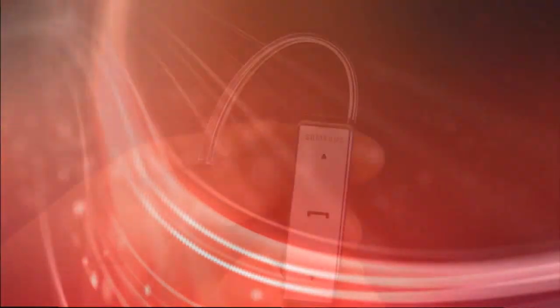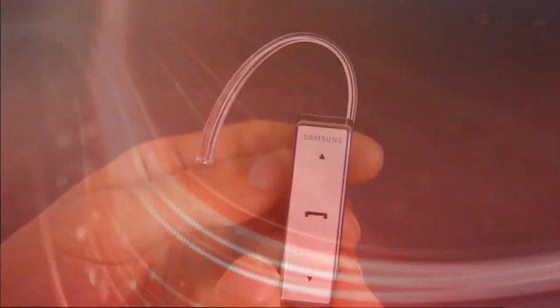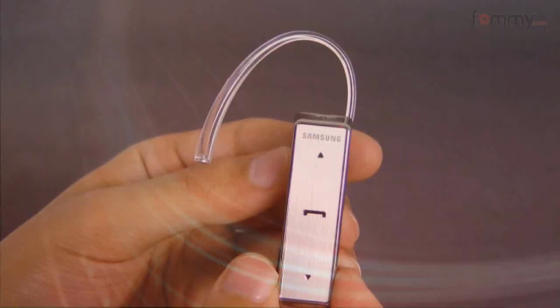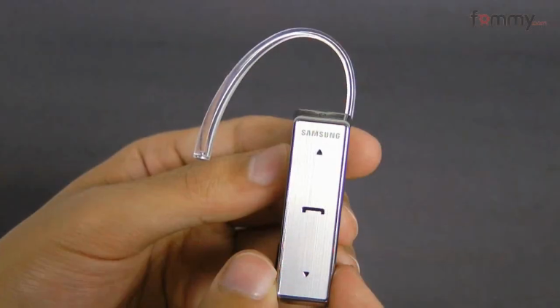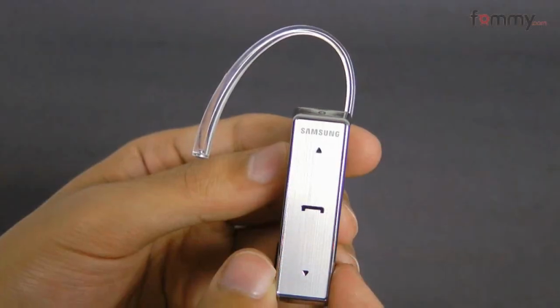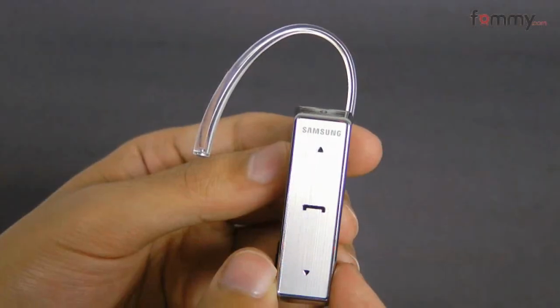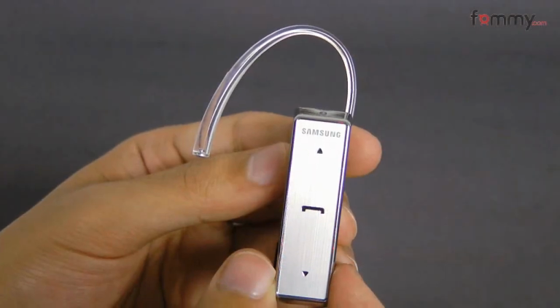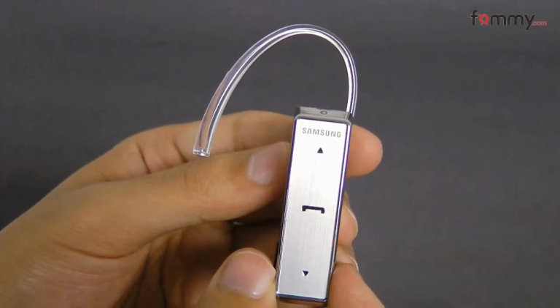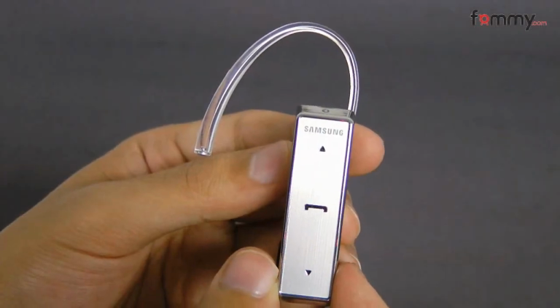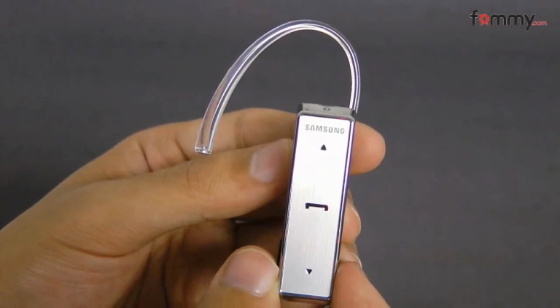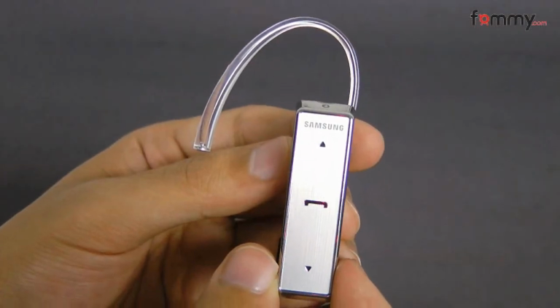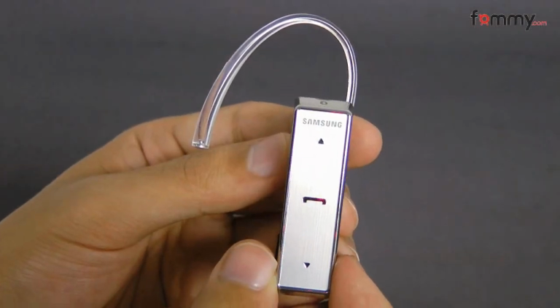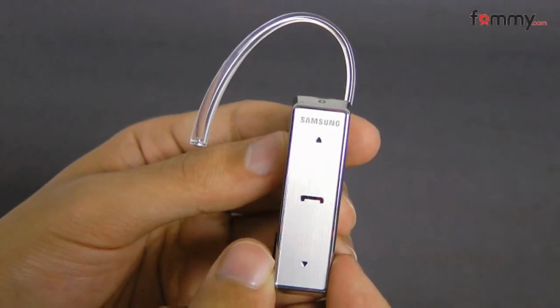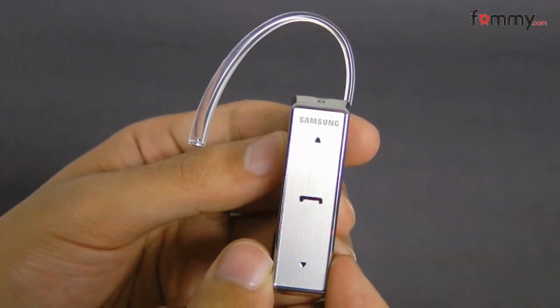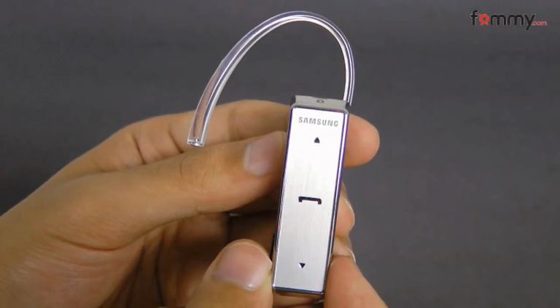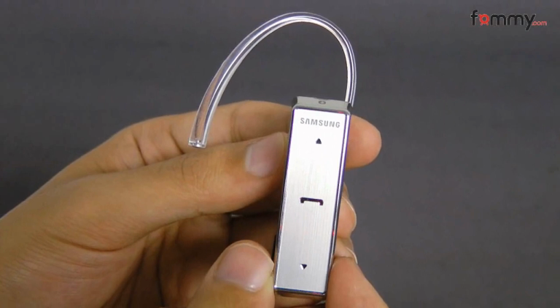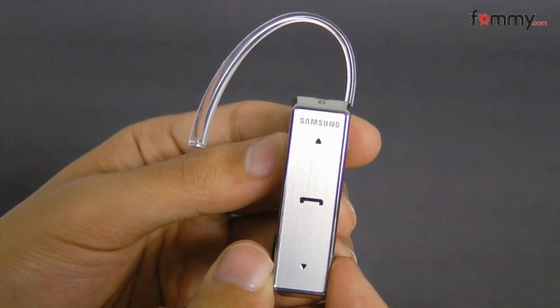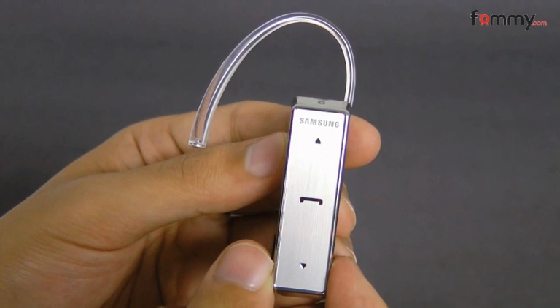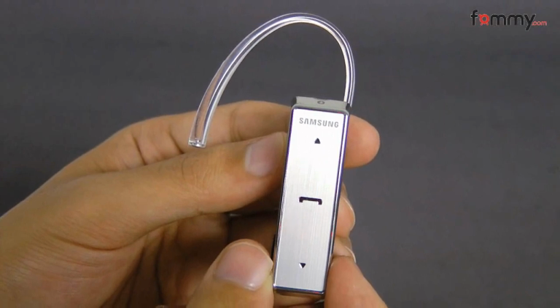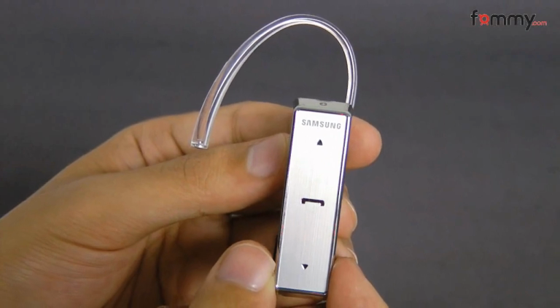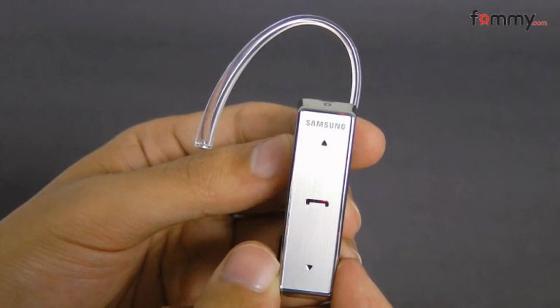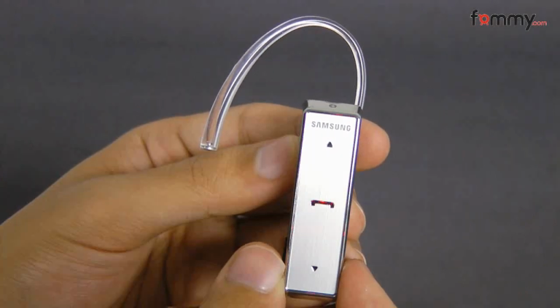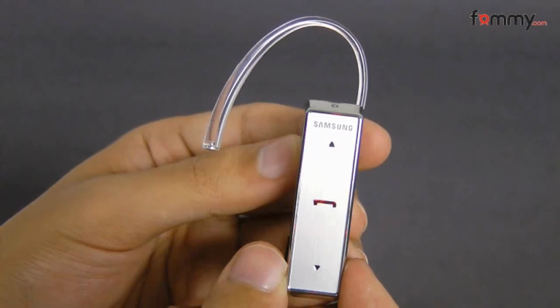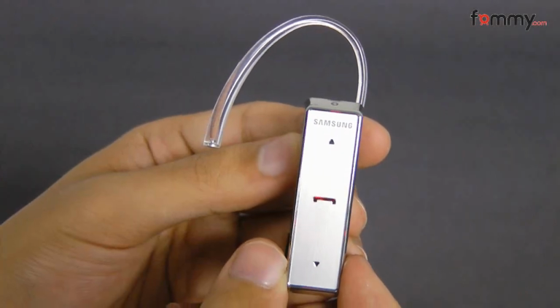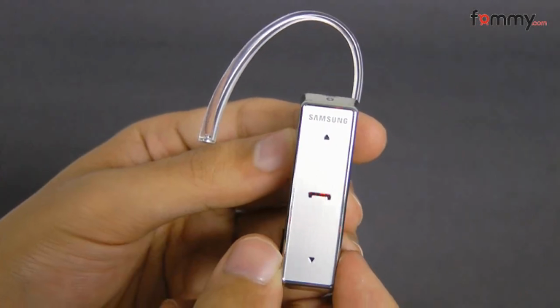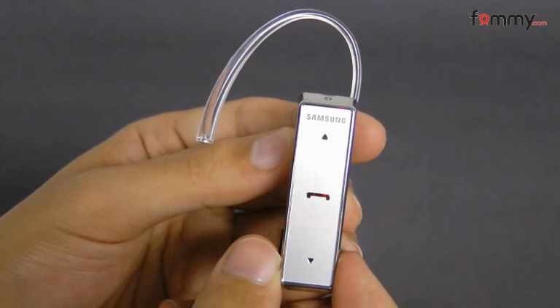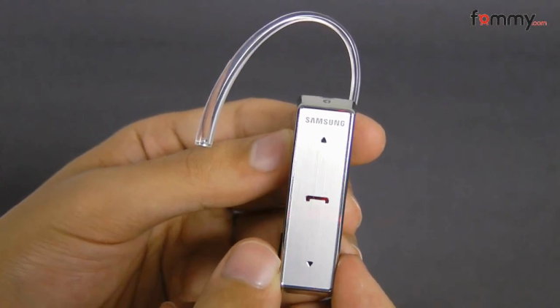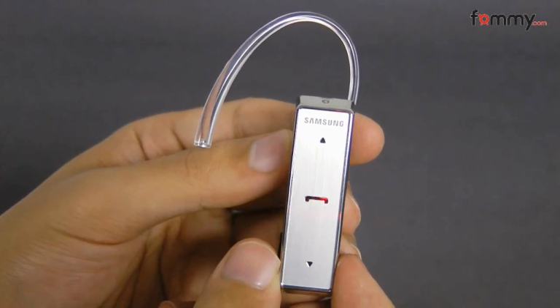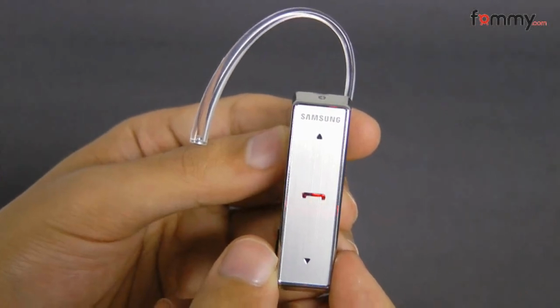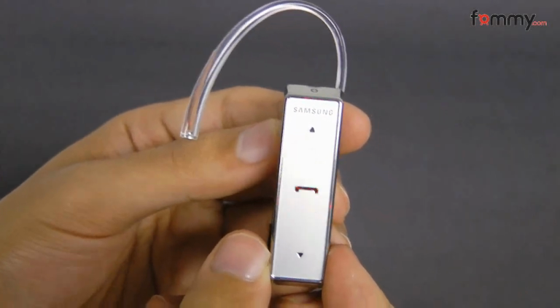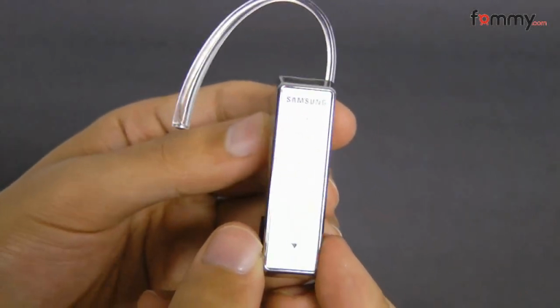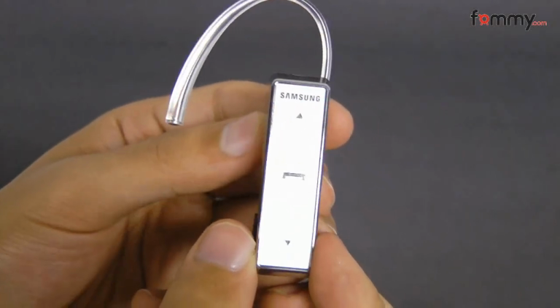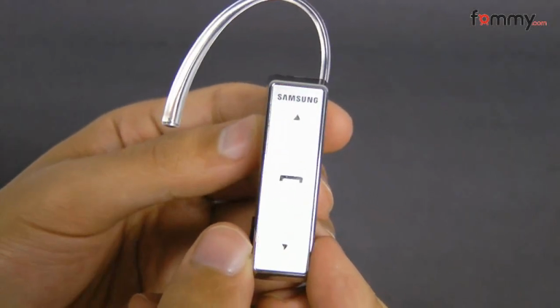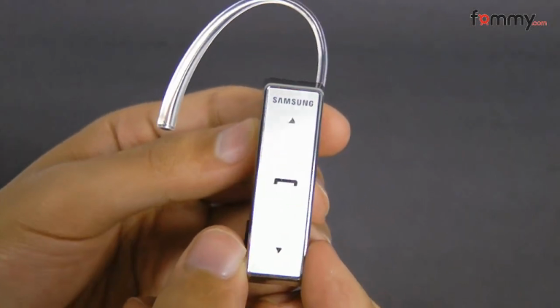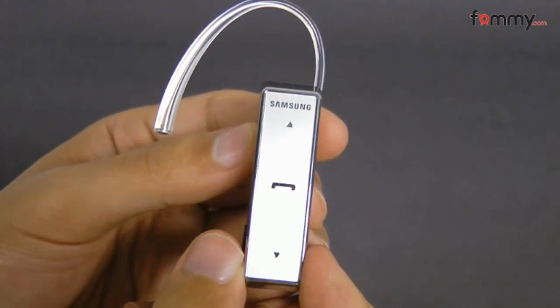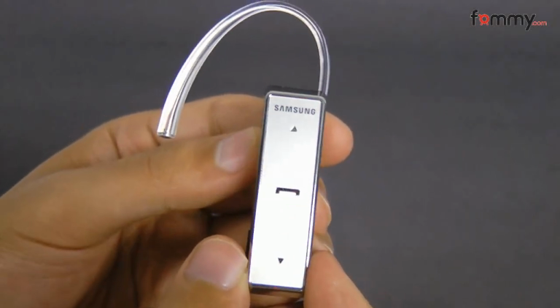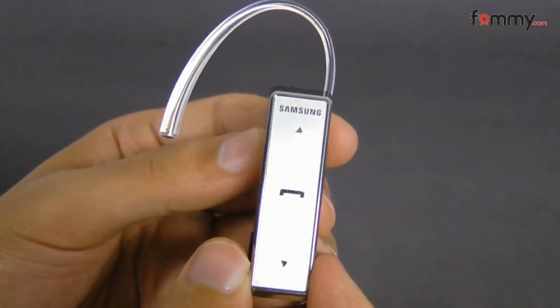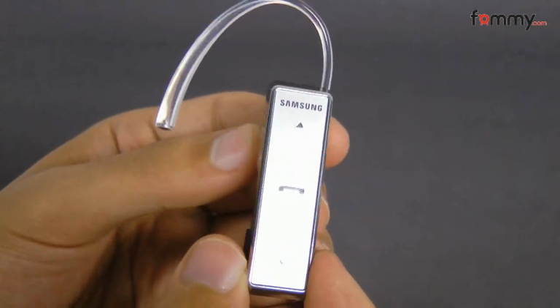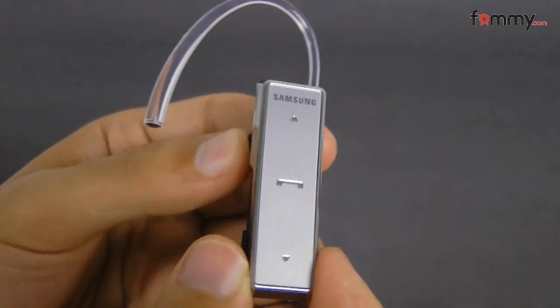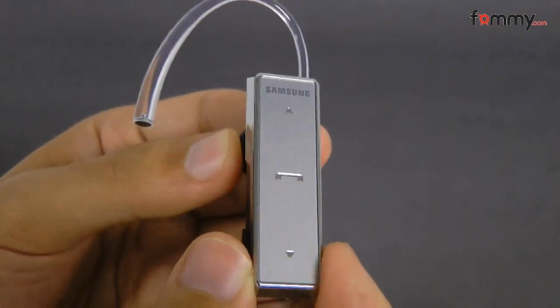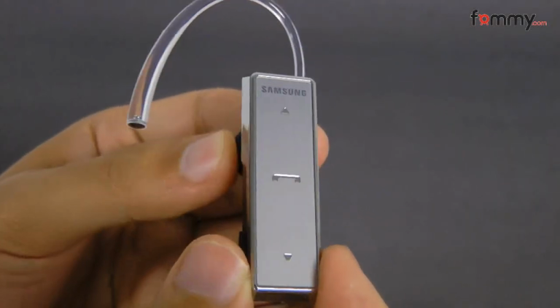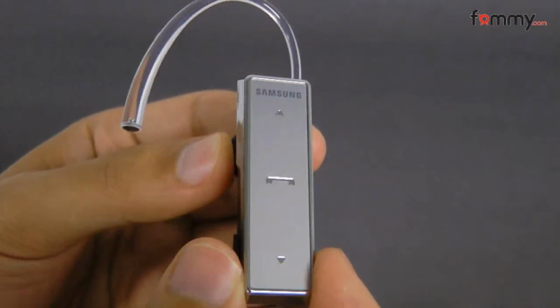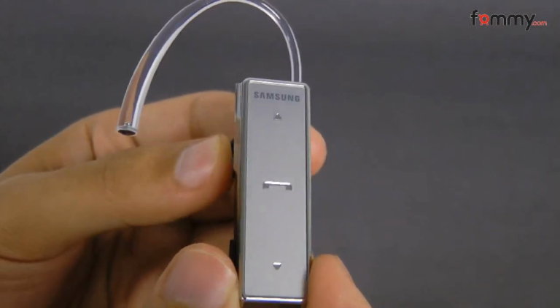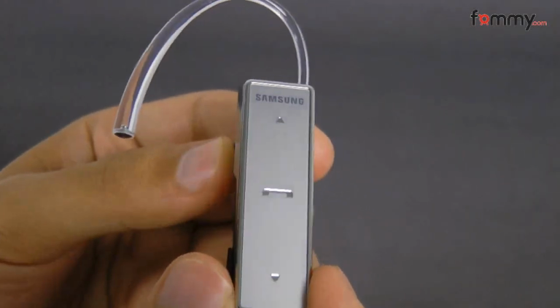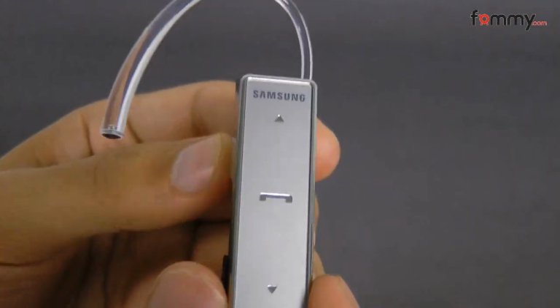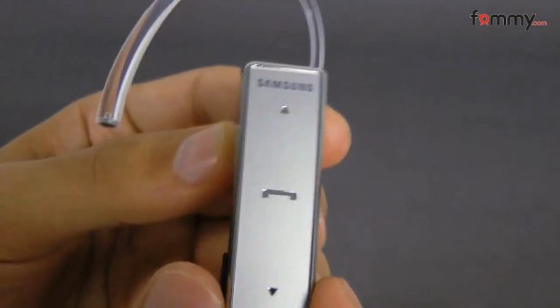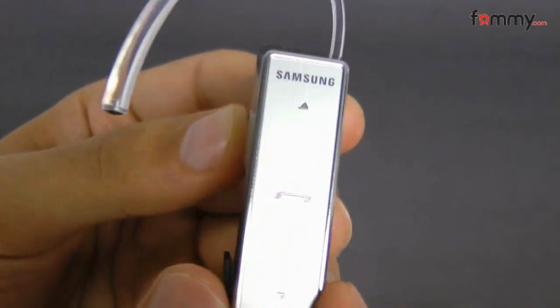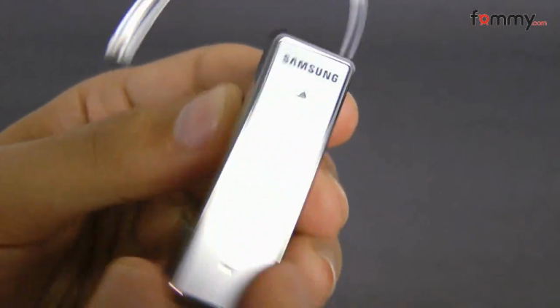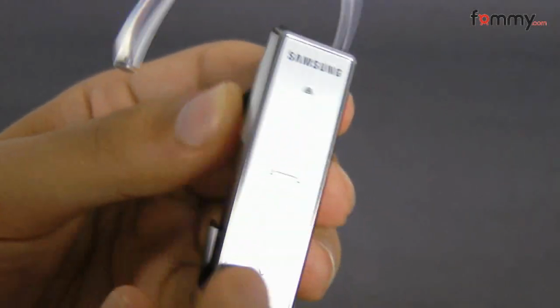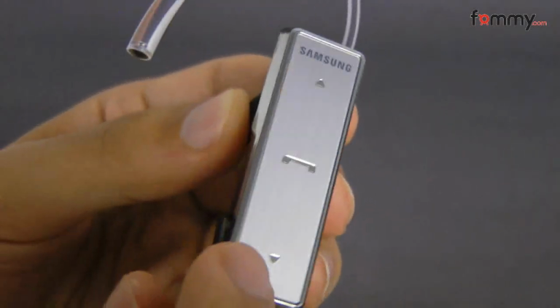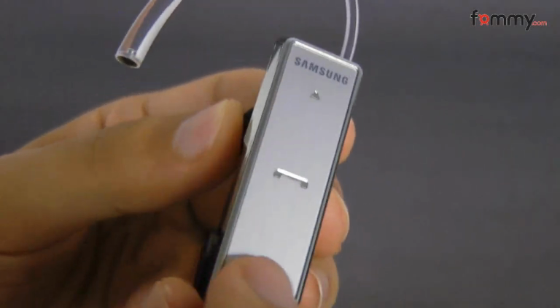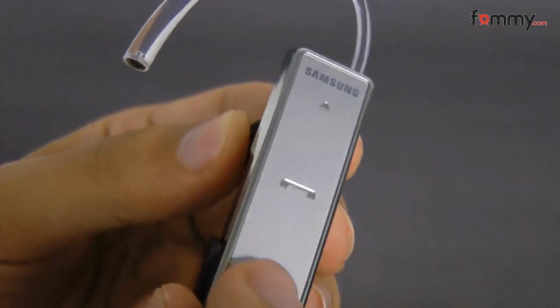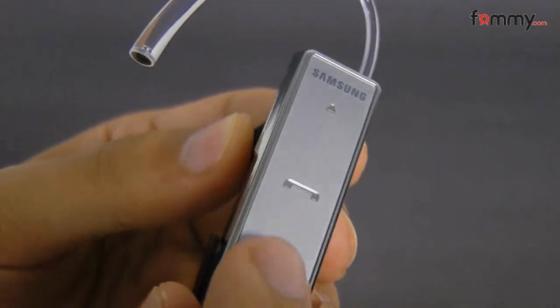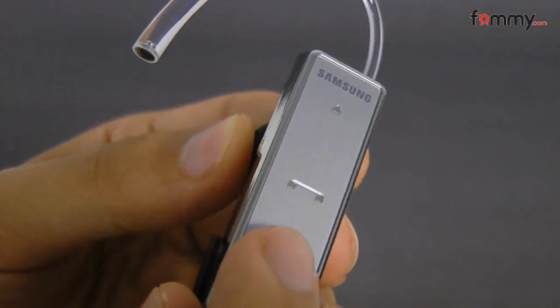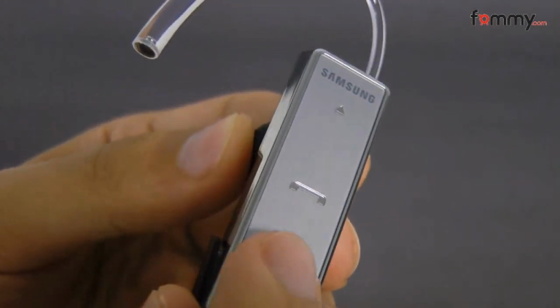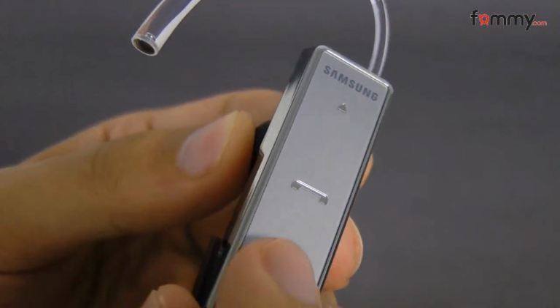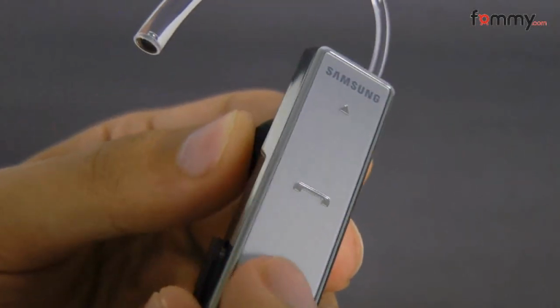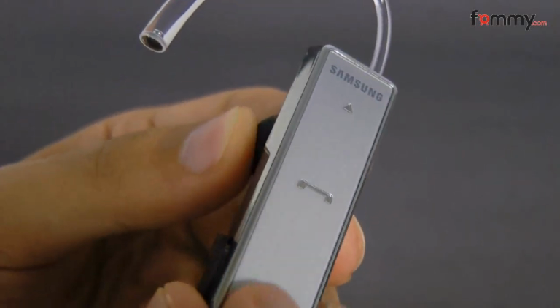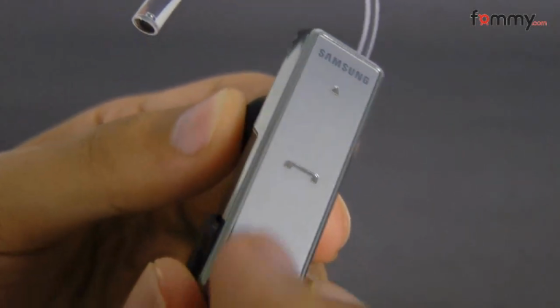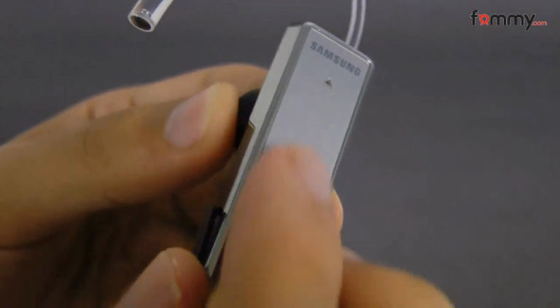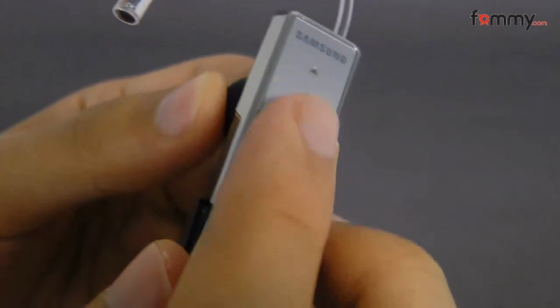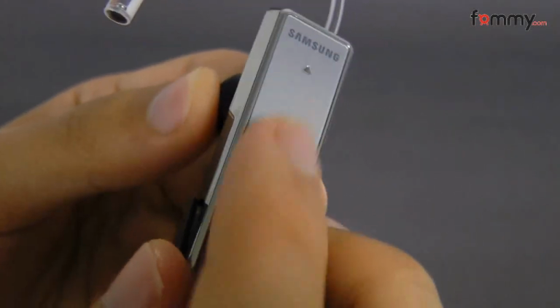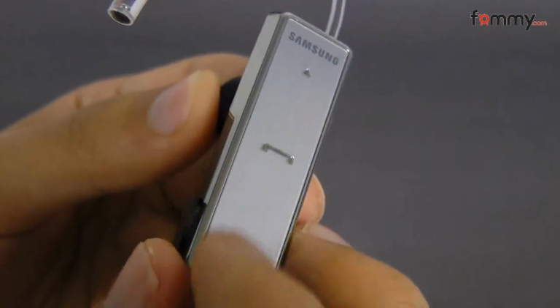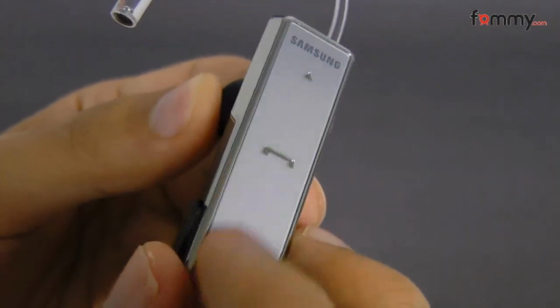Hey, this is Nick with FontMe, and this is a quick review of the Samsung WP750 Bluetooth headset.